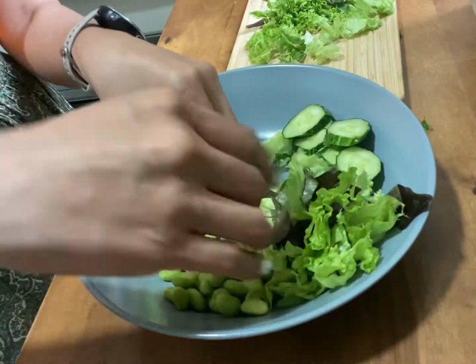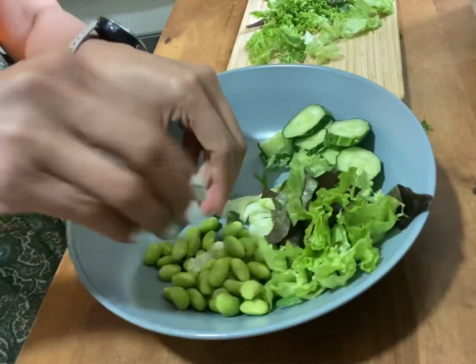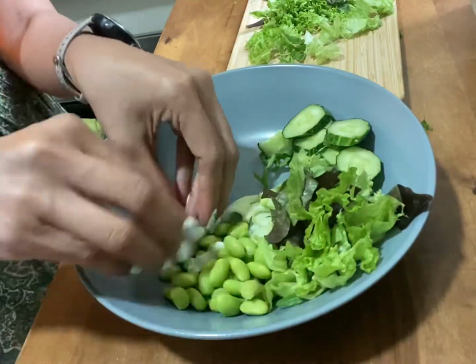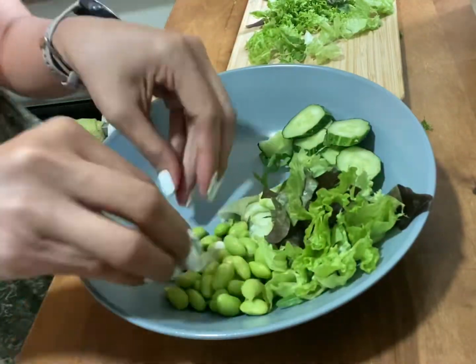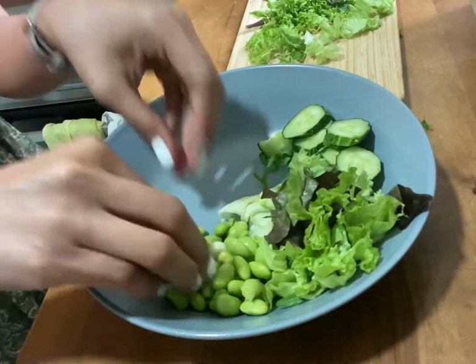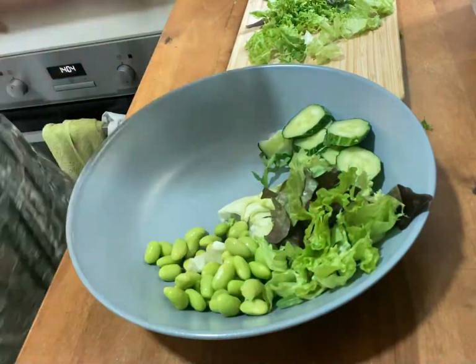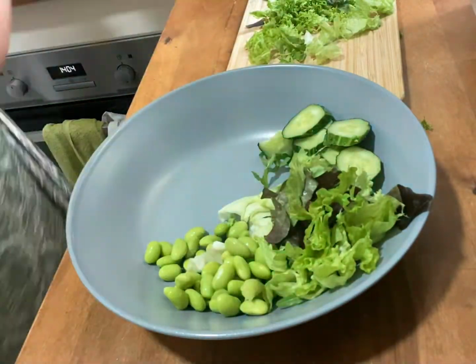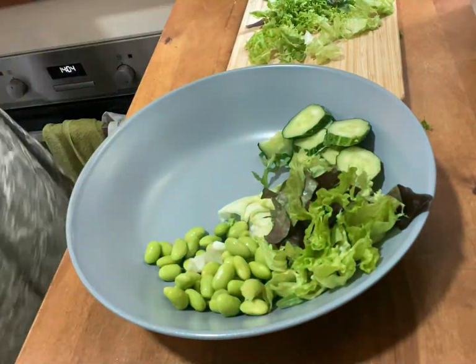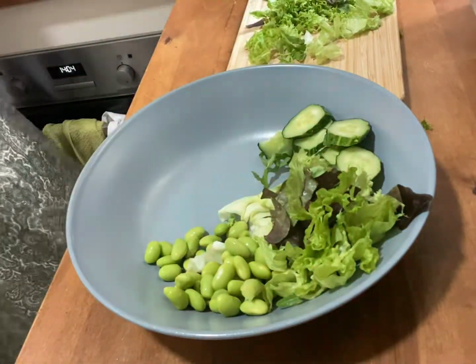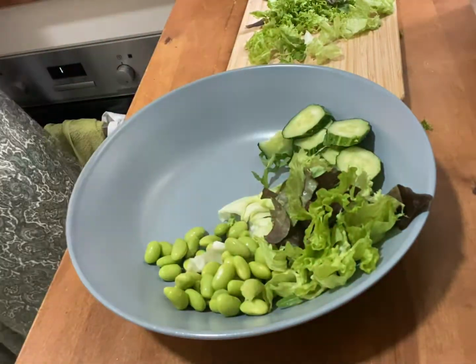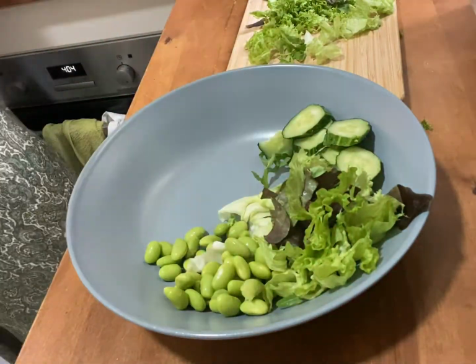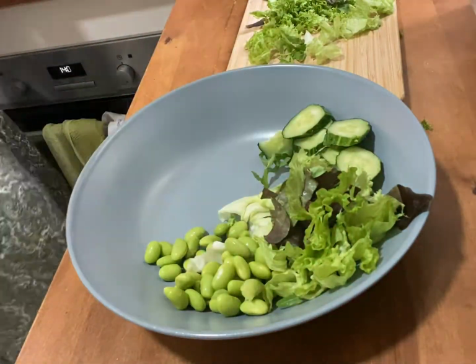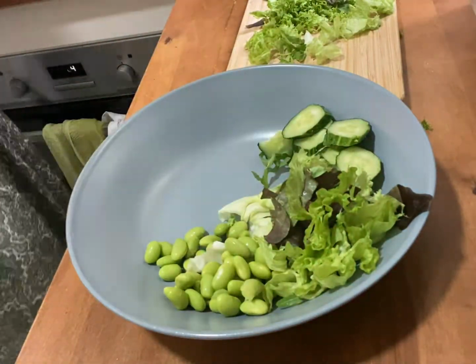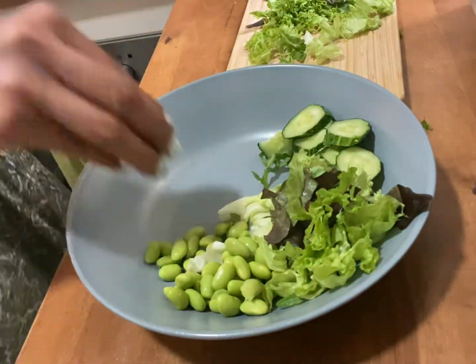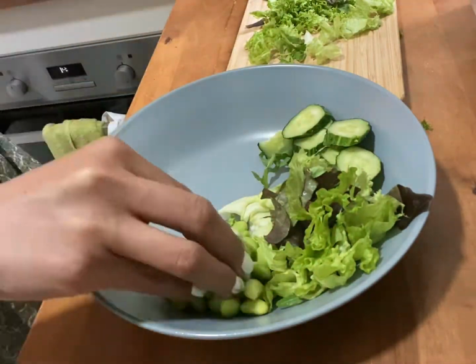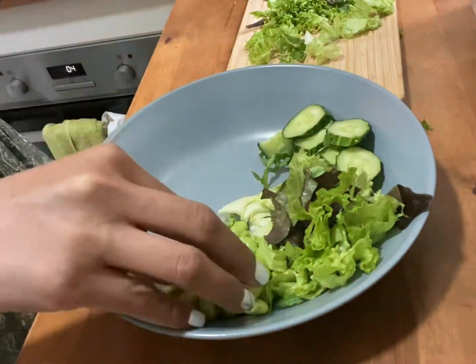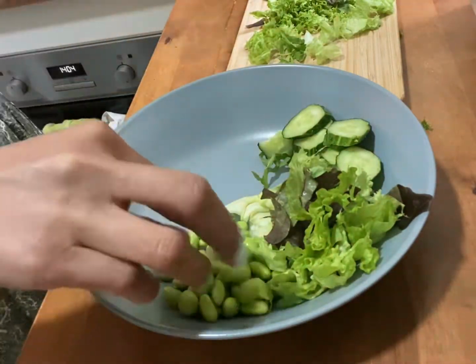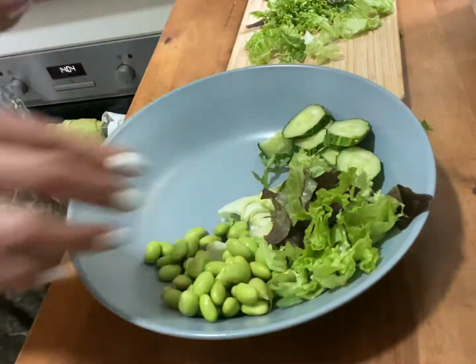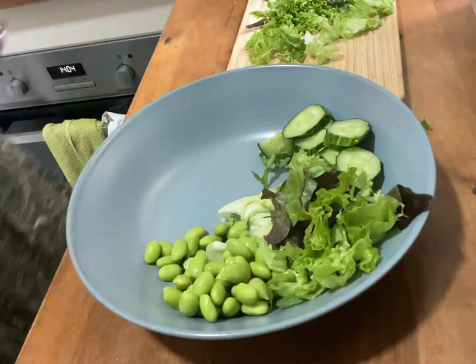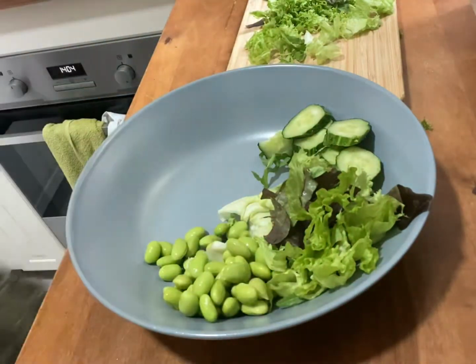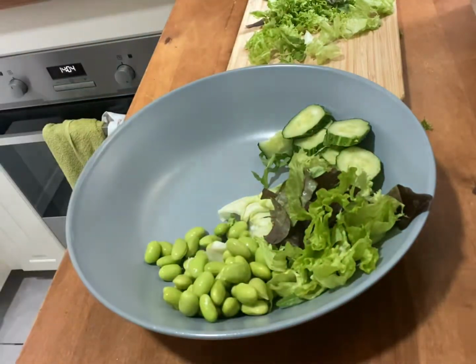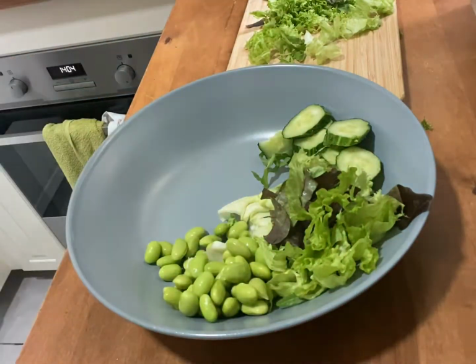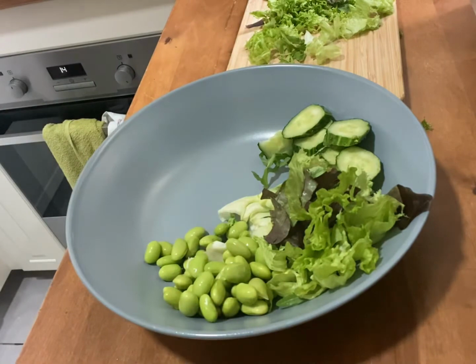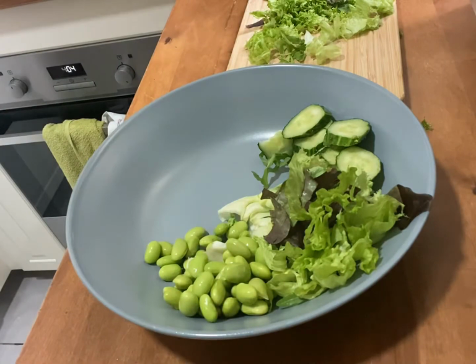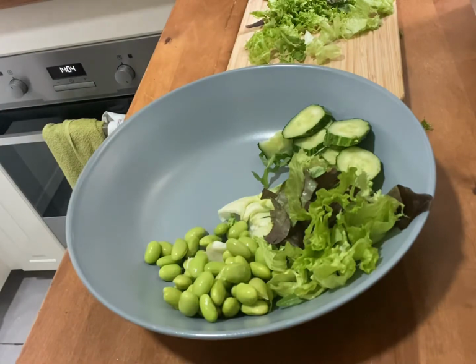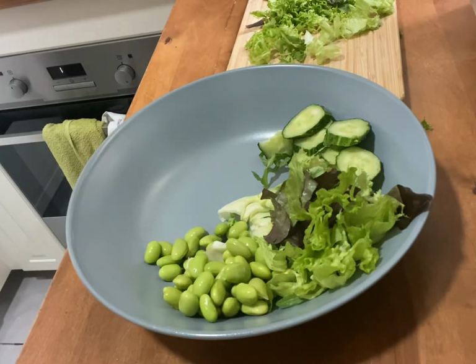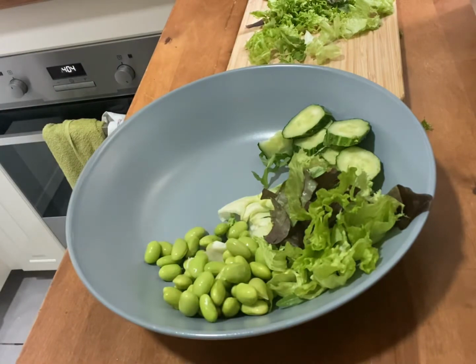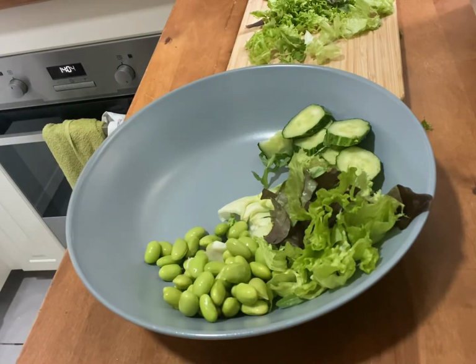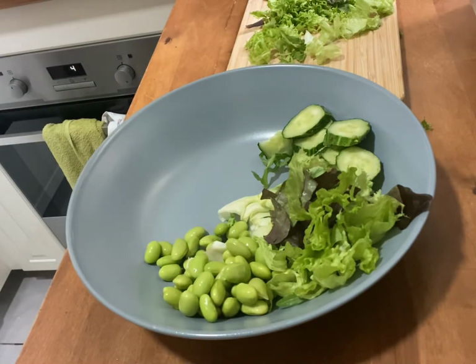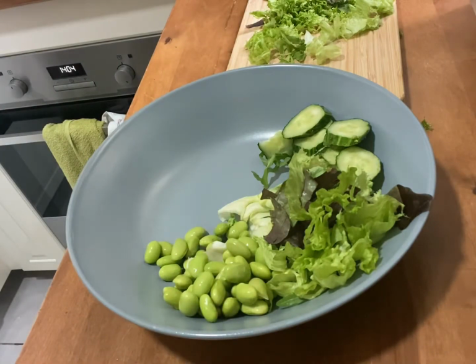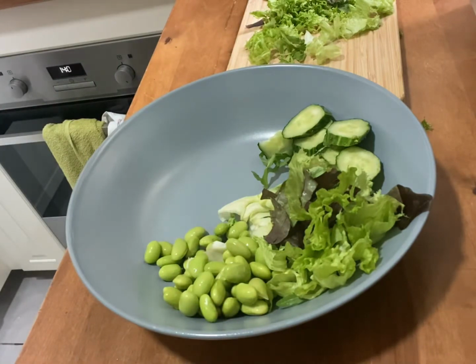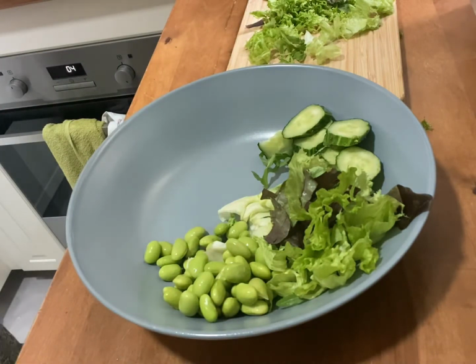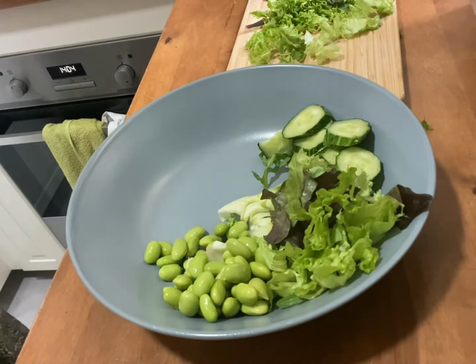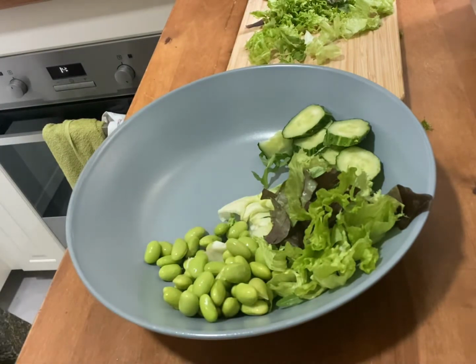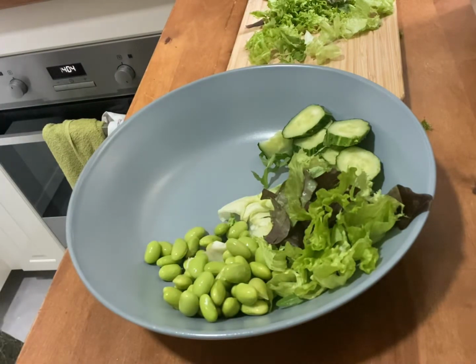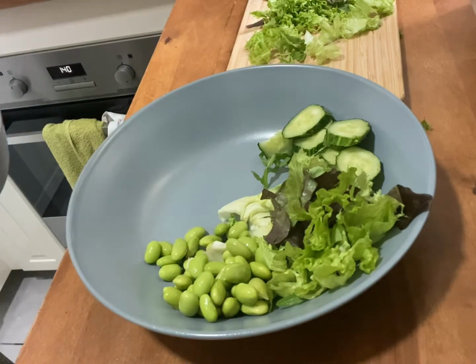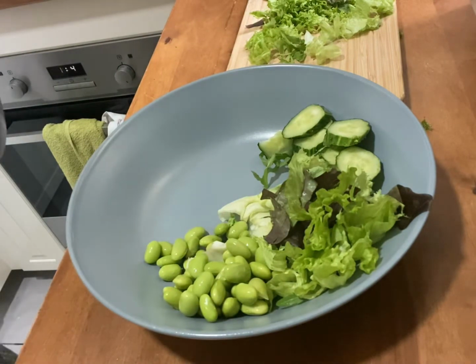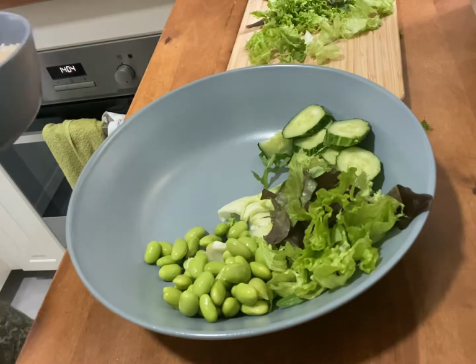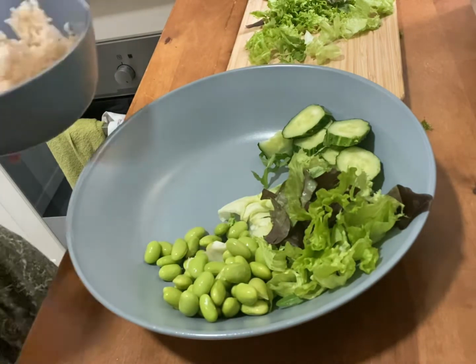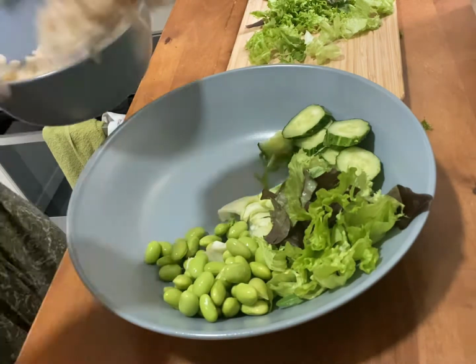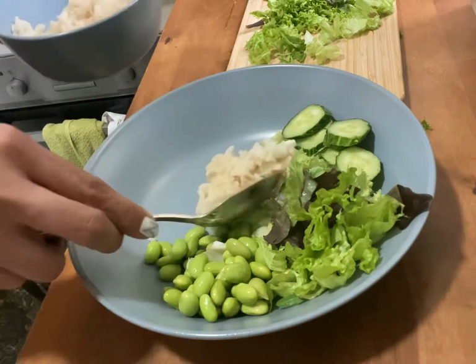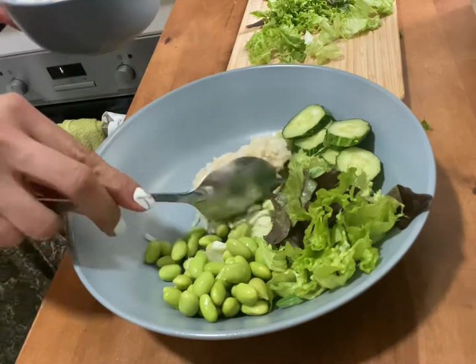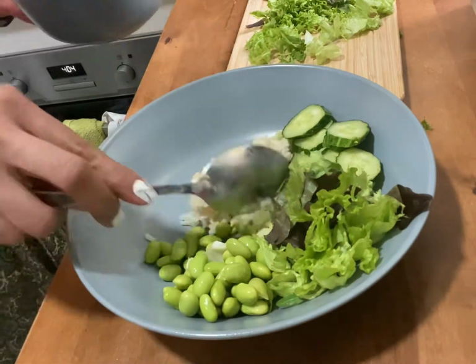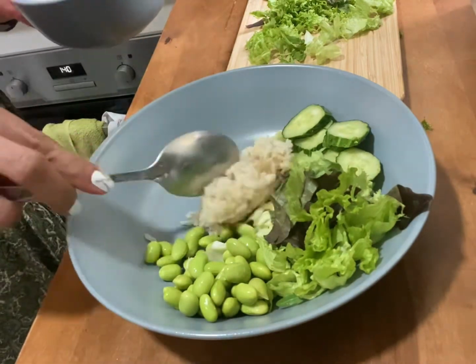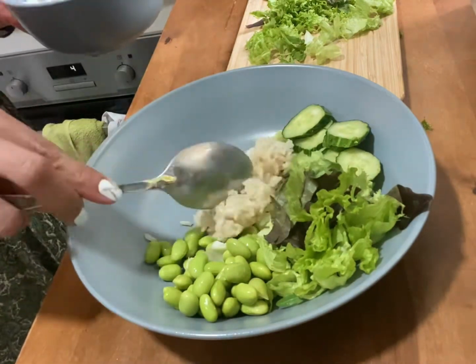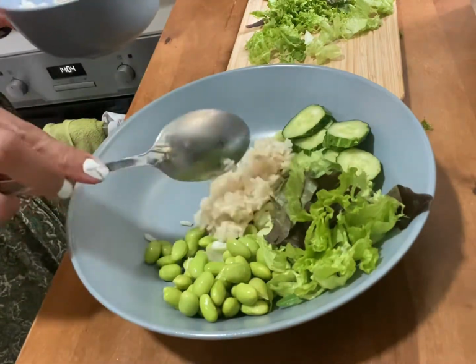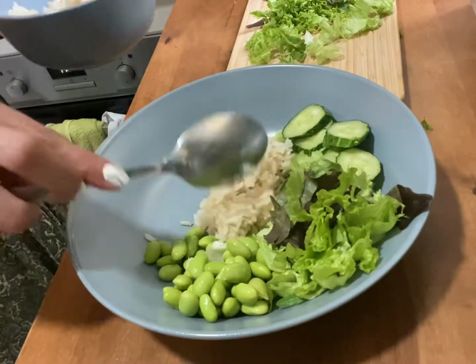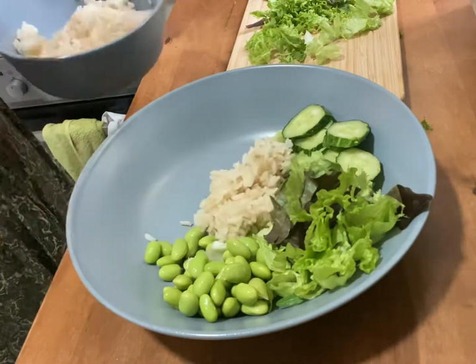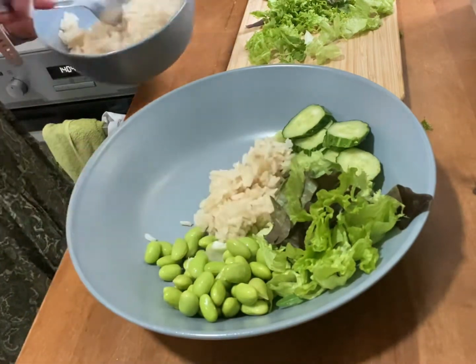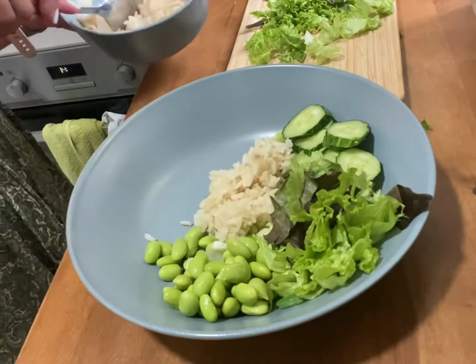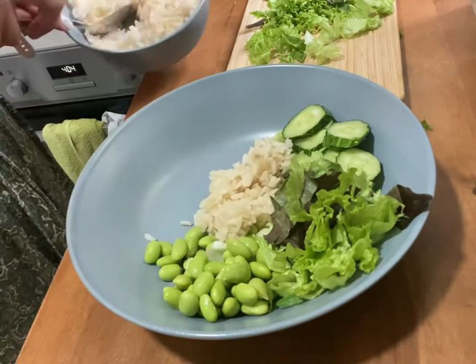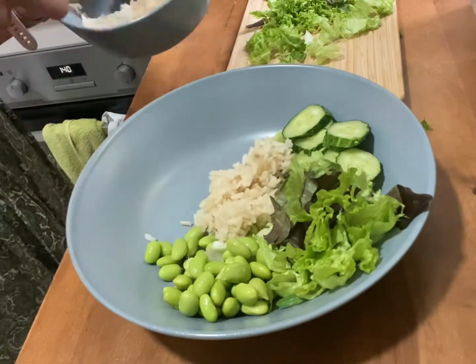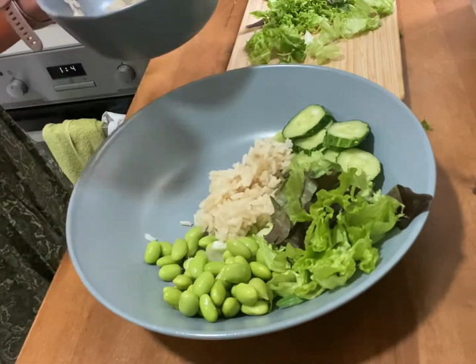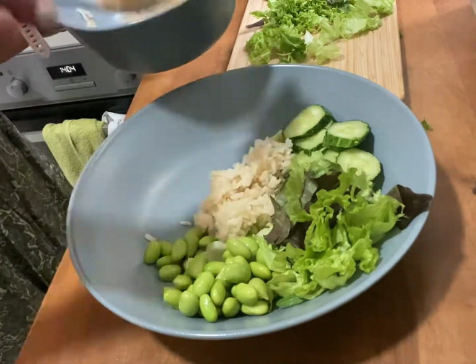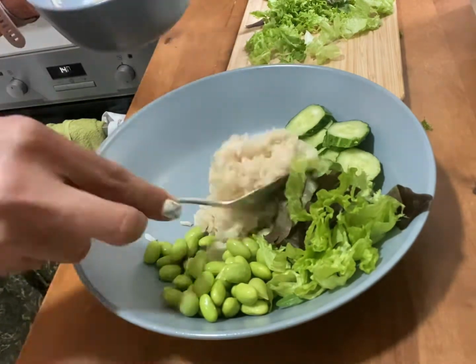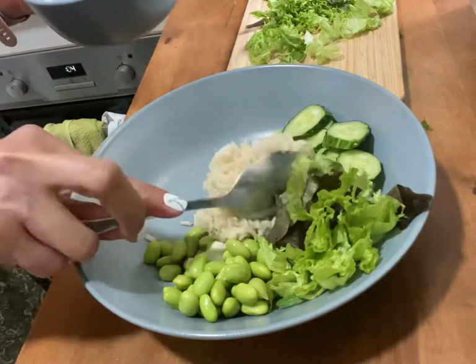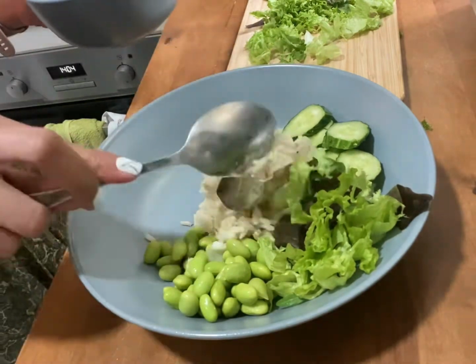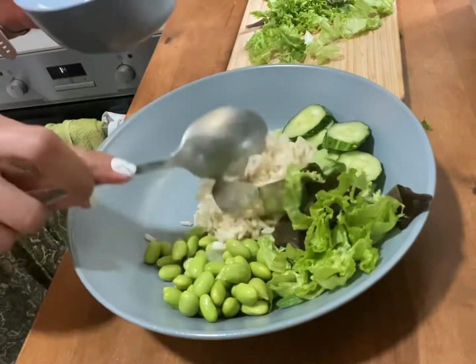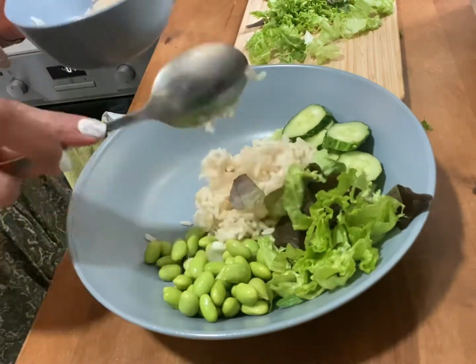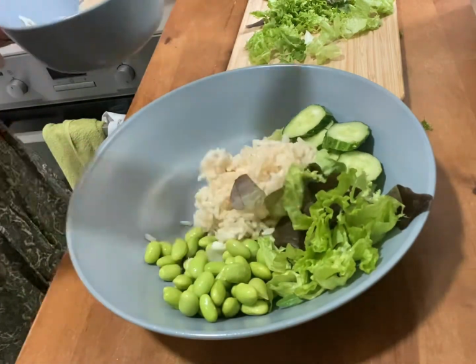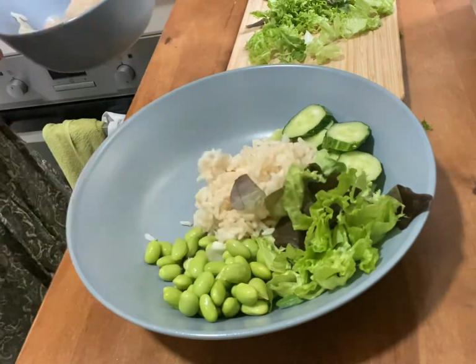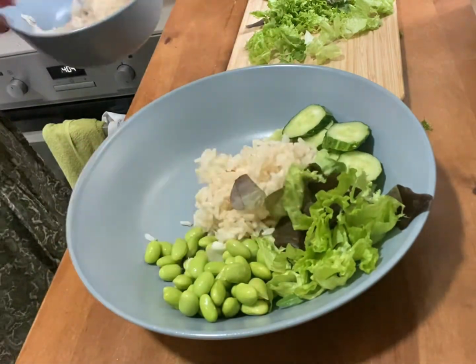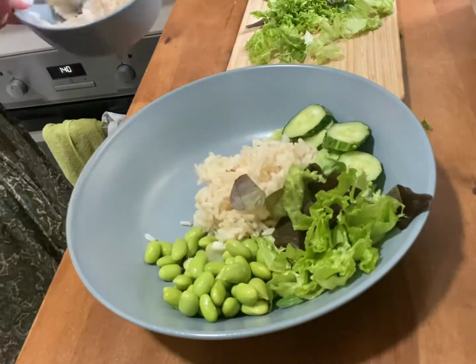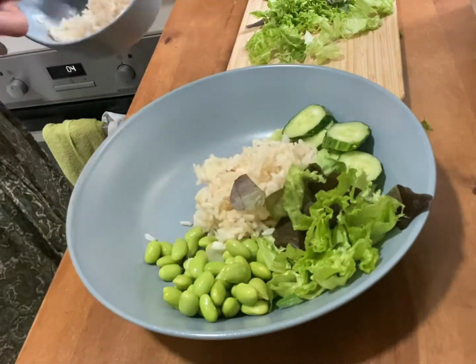I've got the vegetables. I've got the rice.